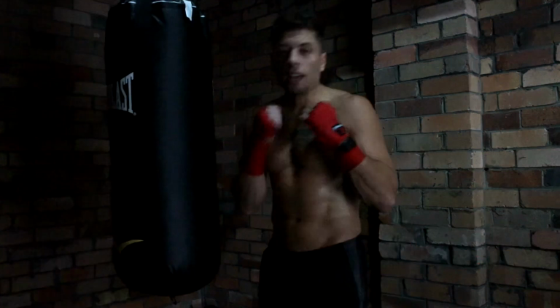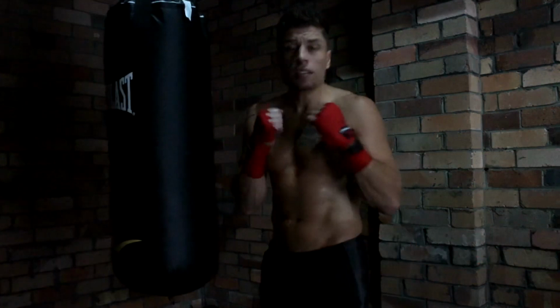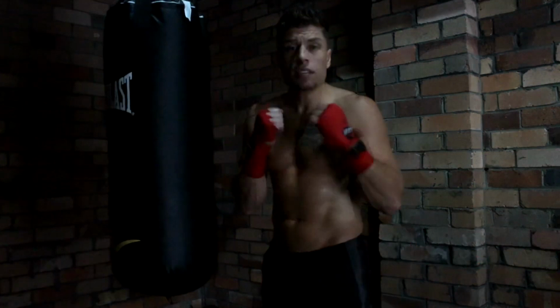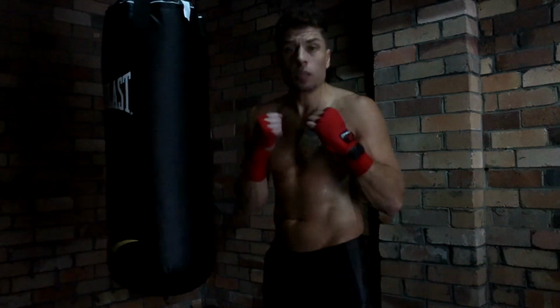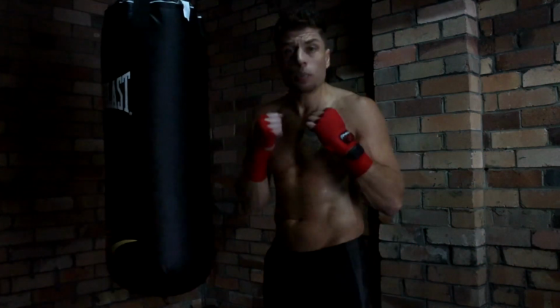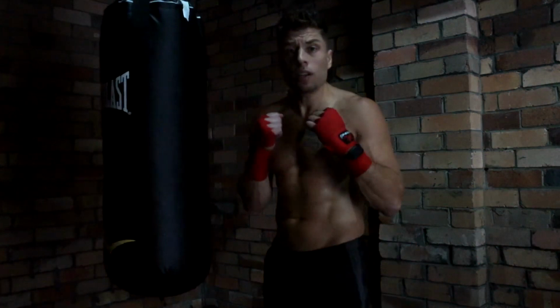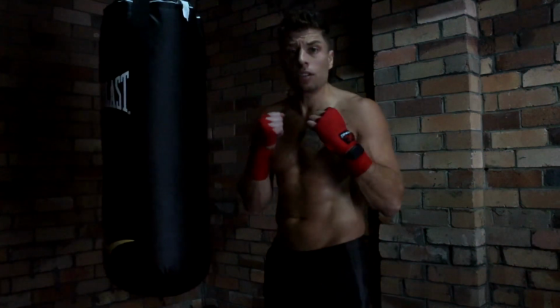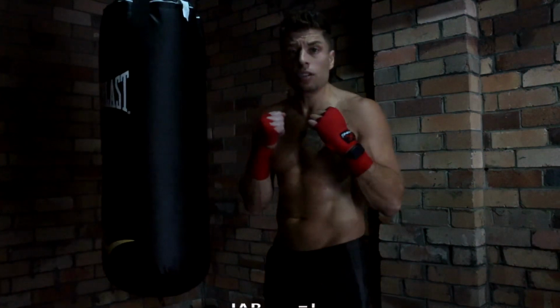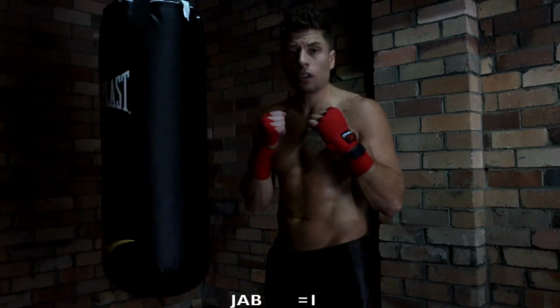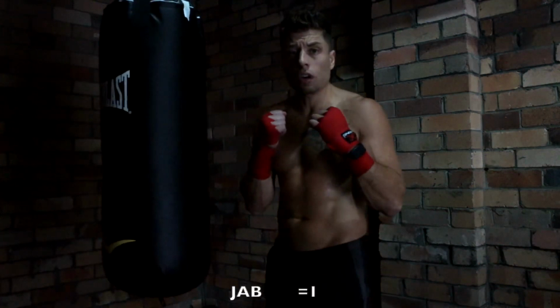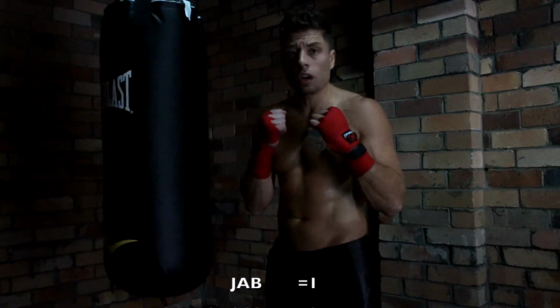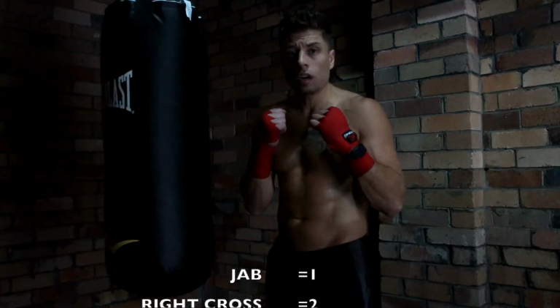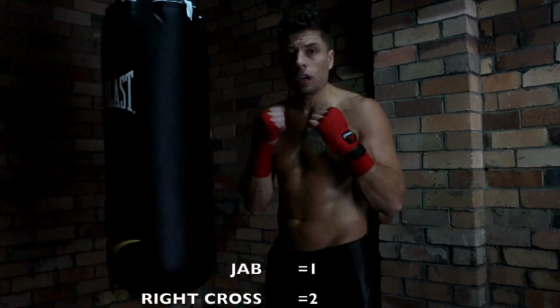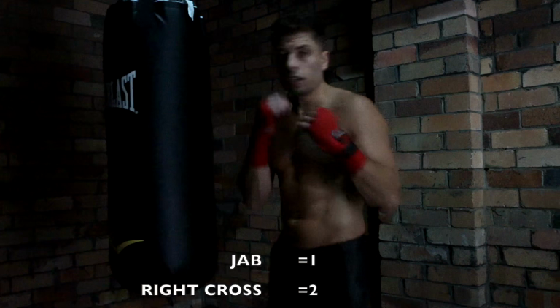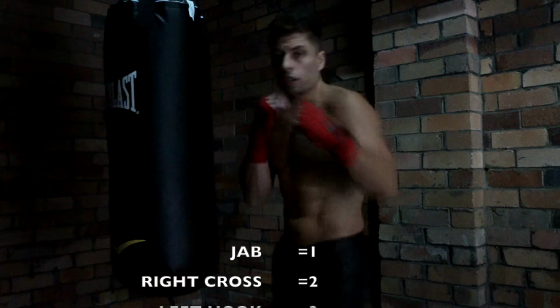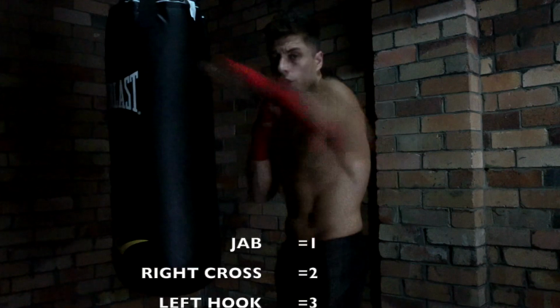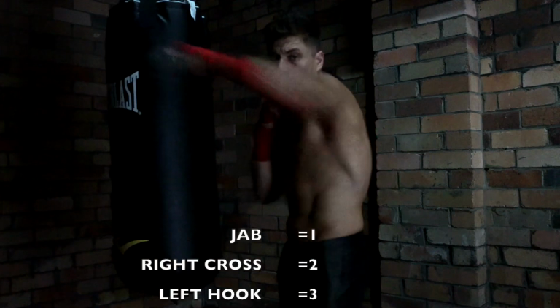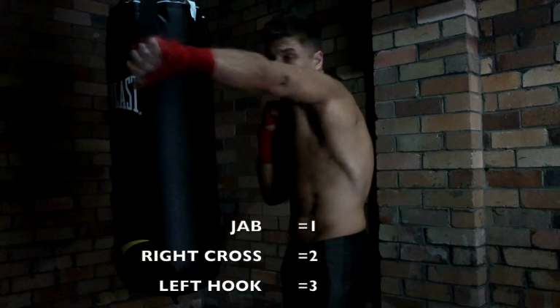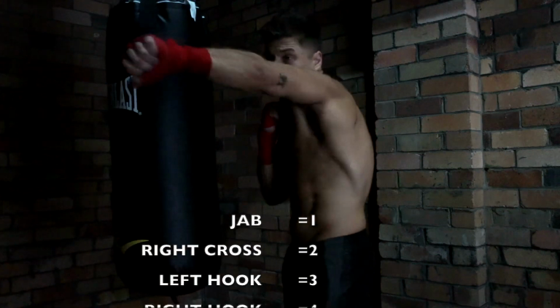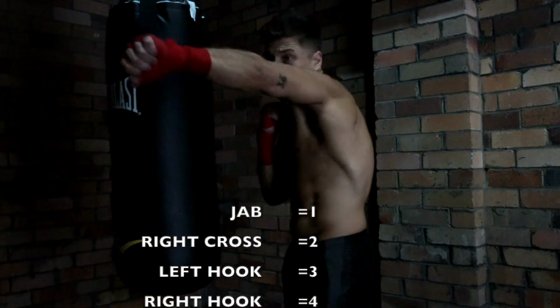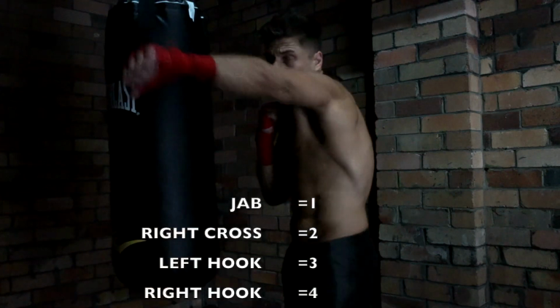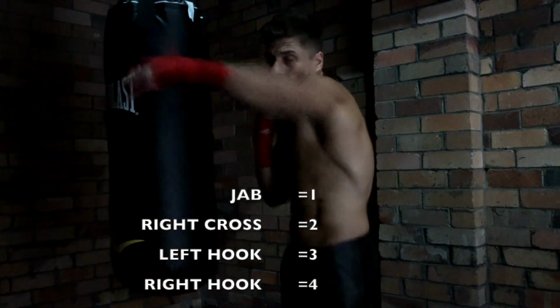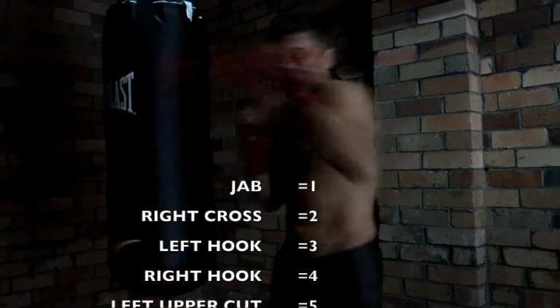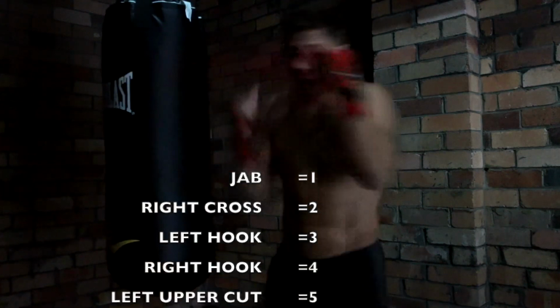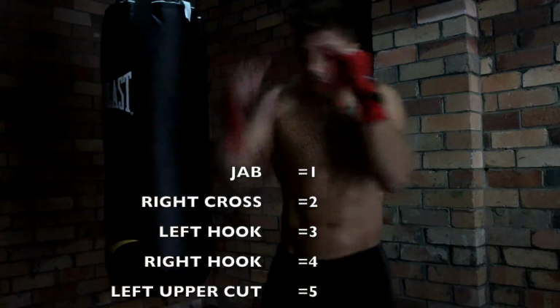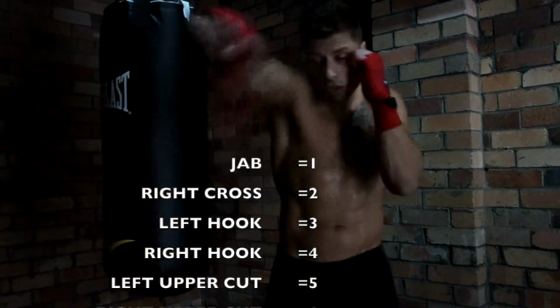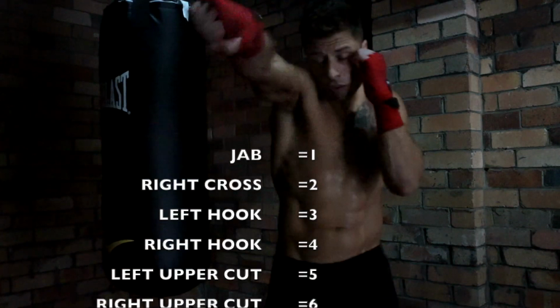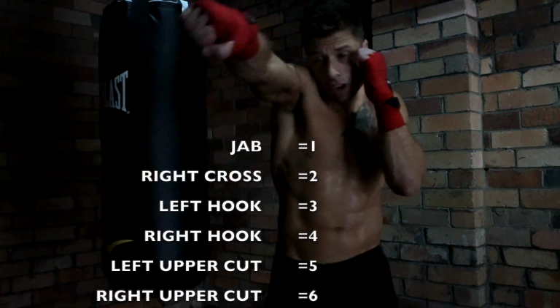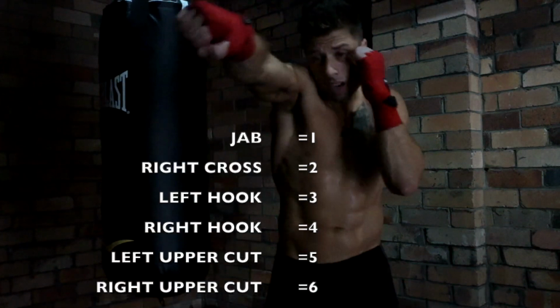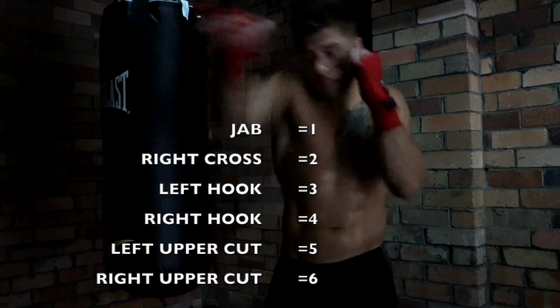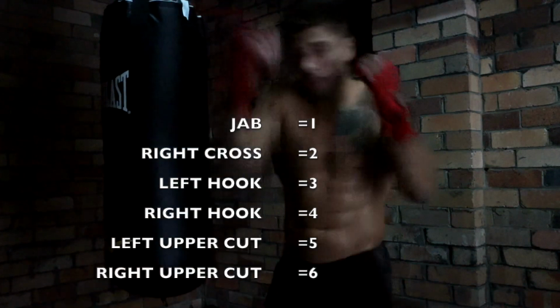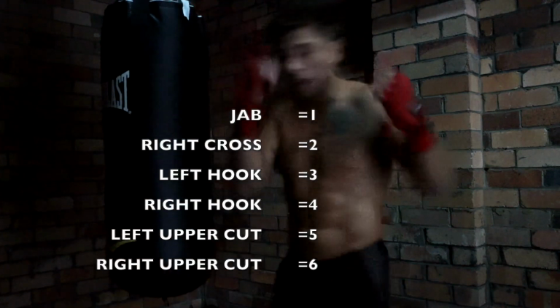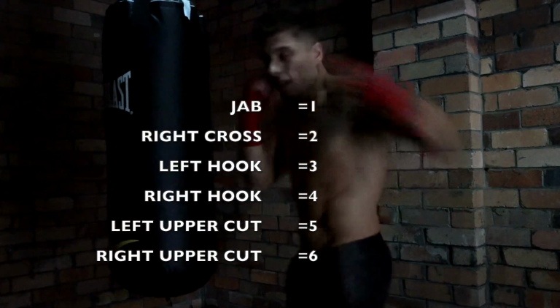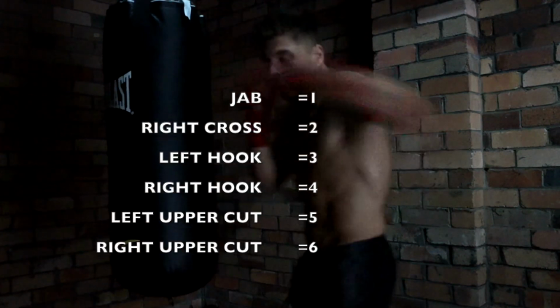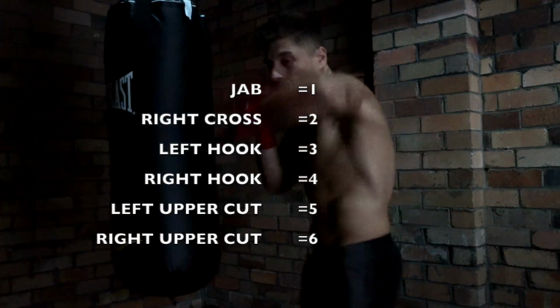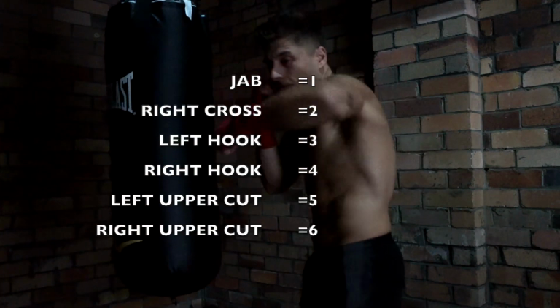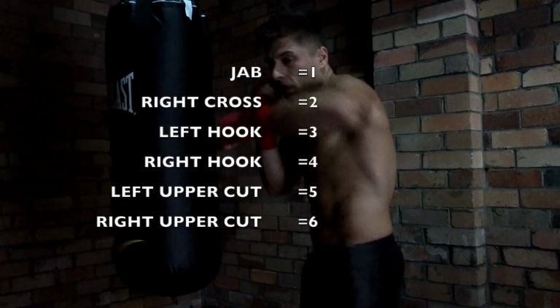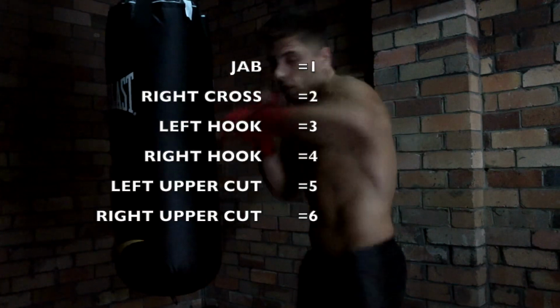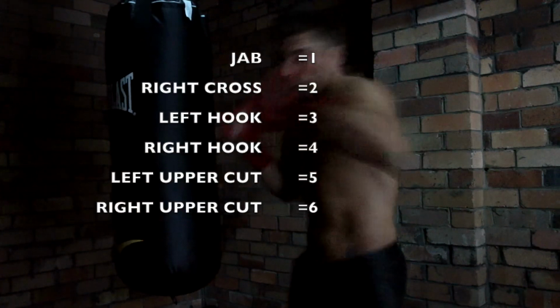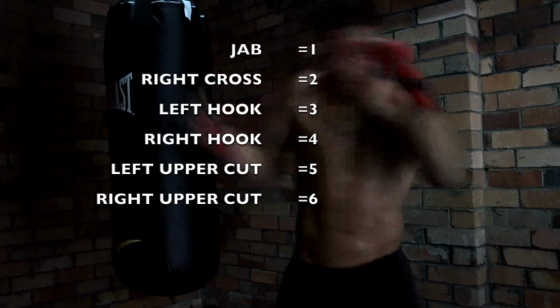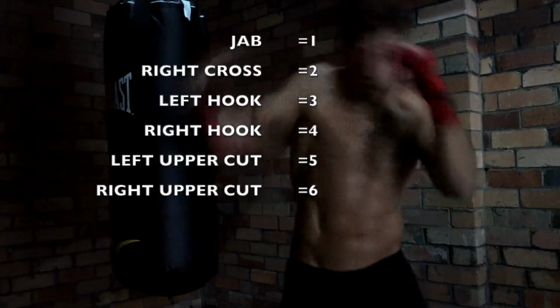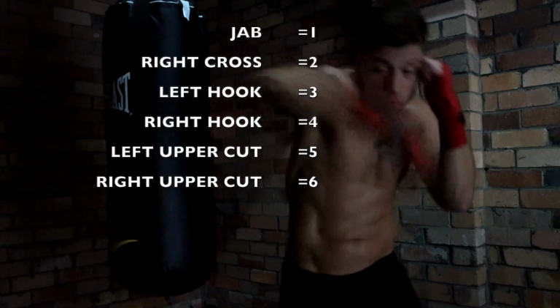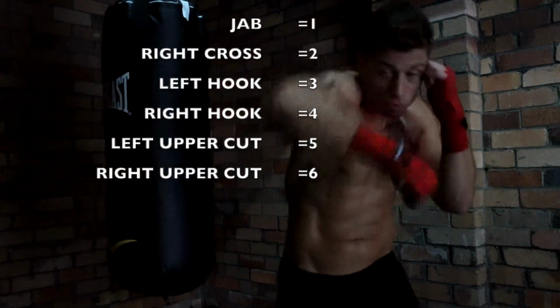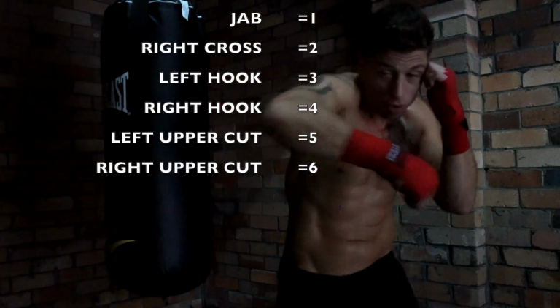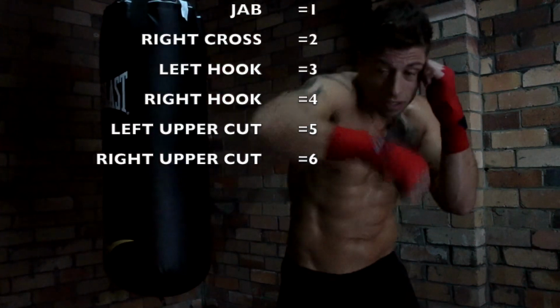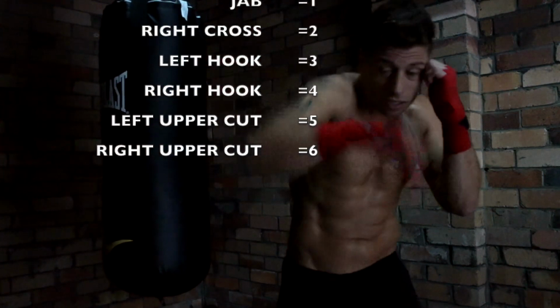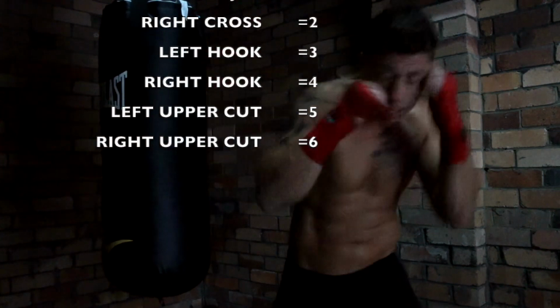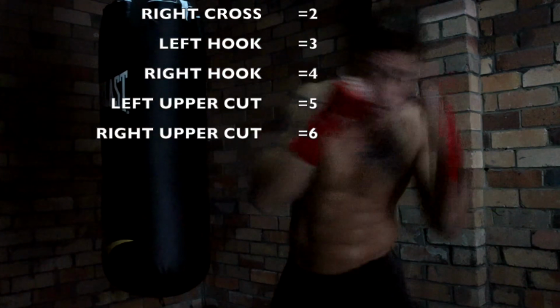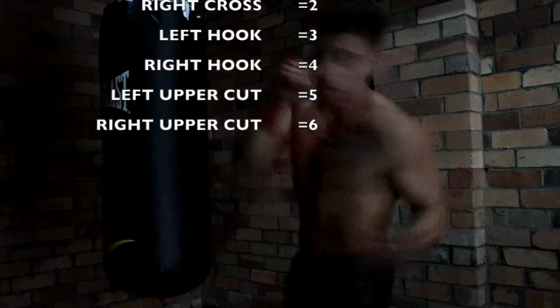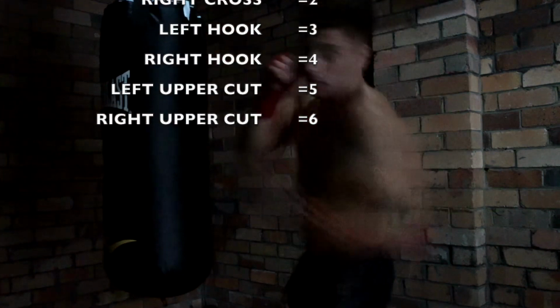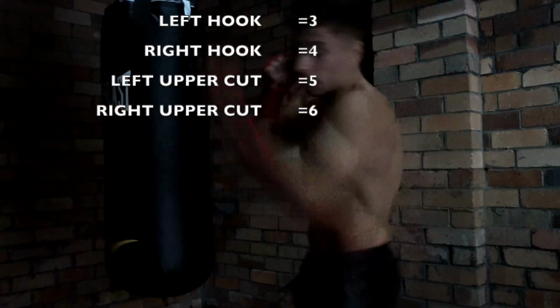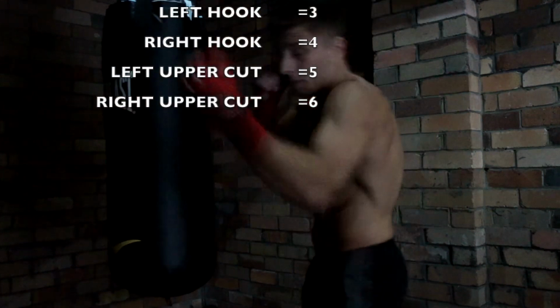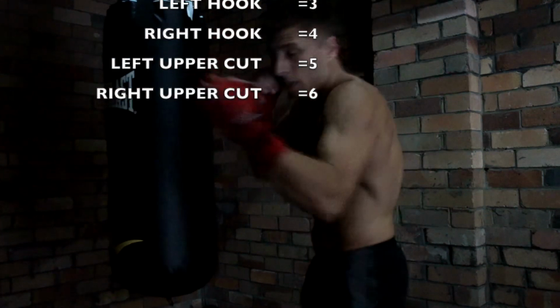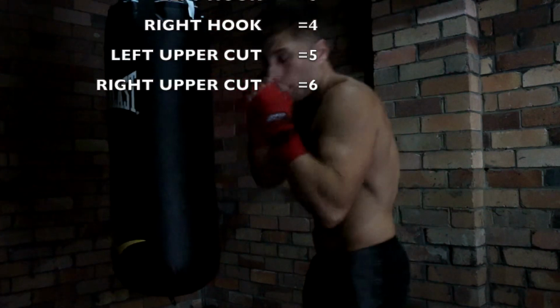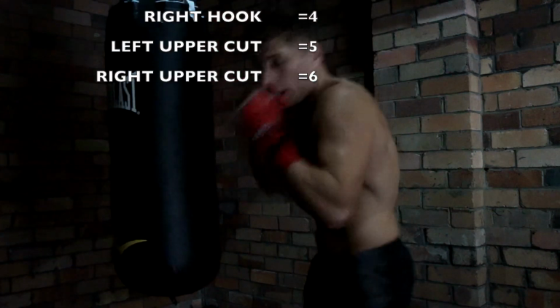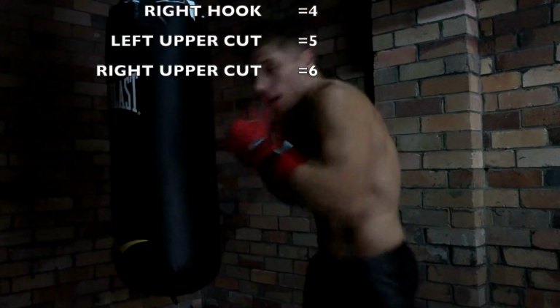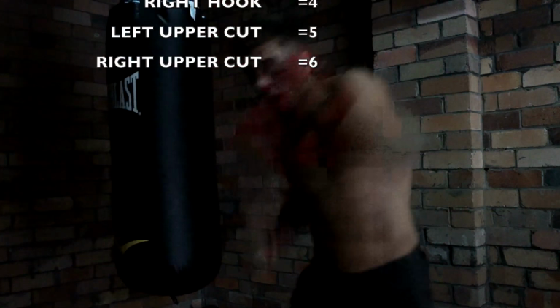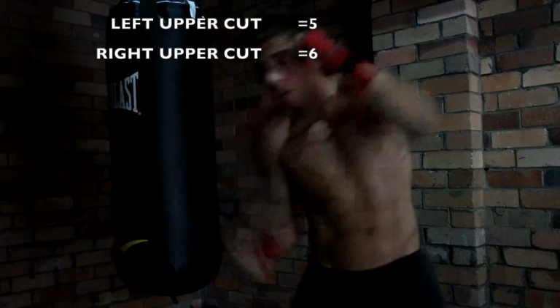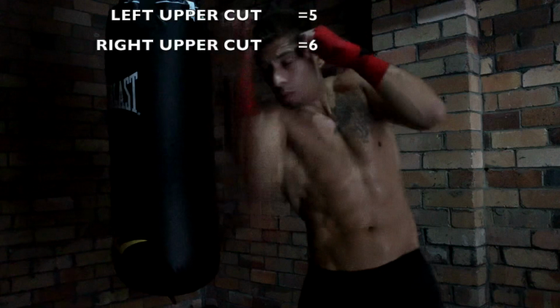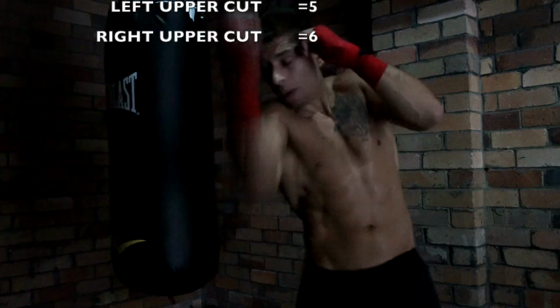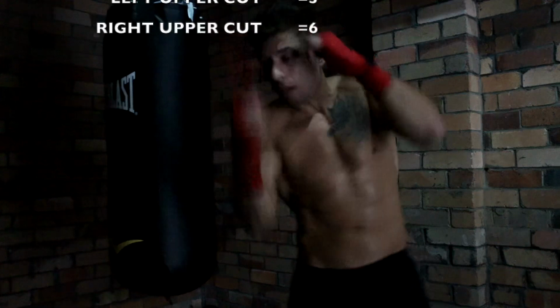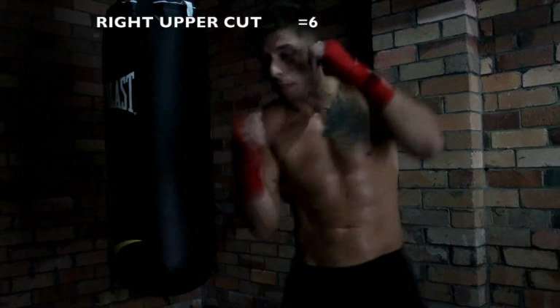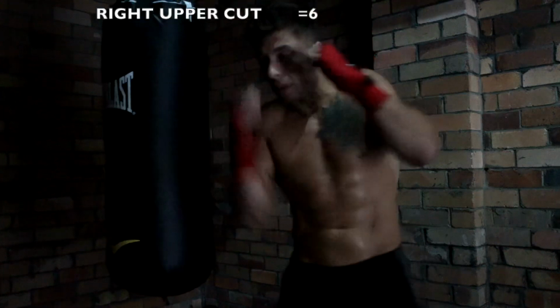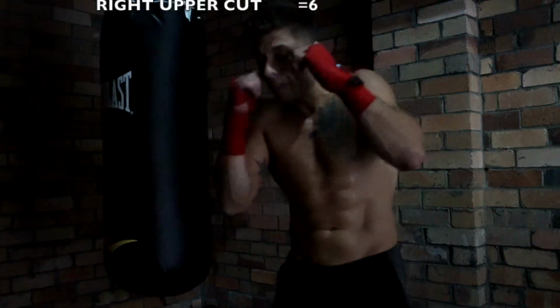The six punches are your jab, cross, left hook, right hook, left uppercut, right uppercut.